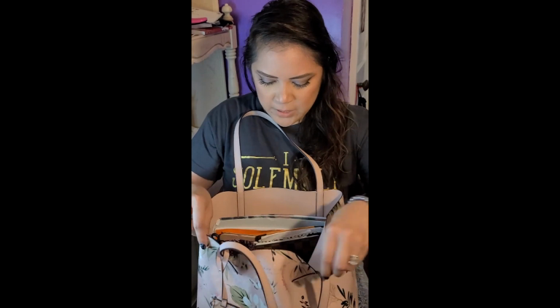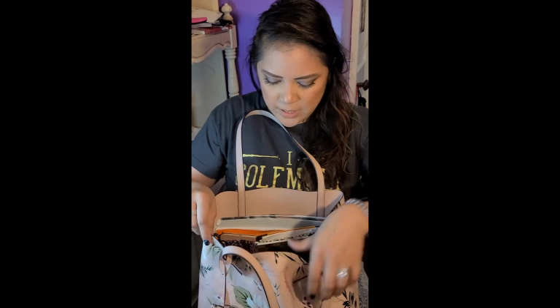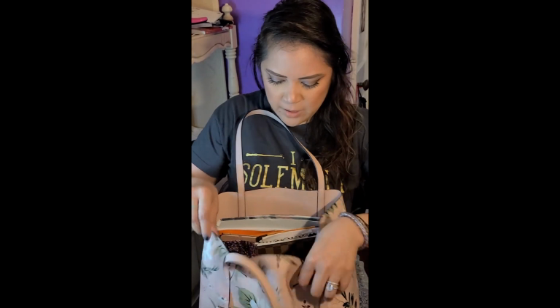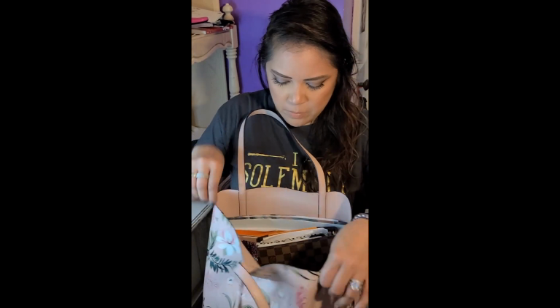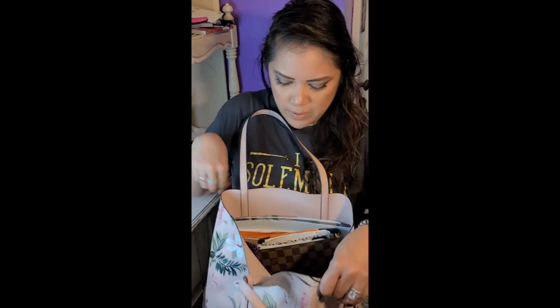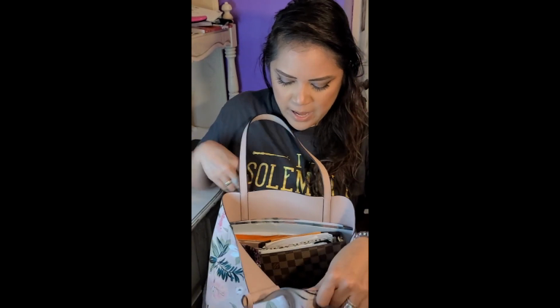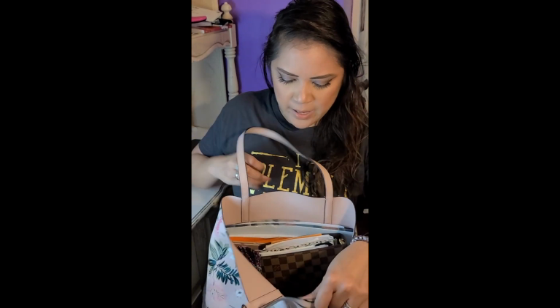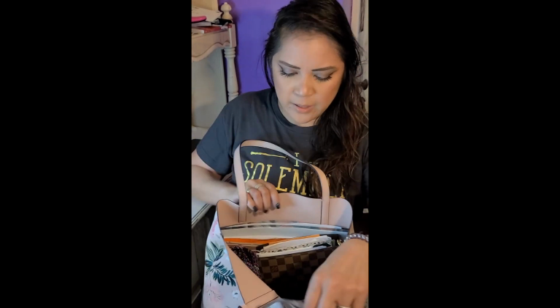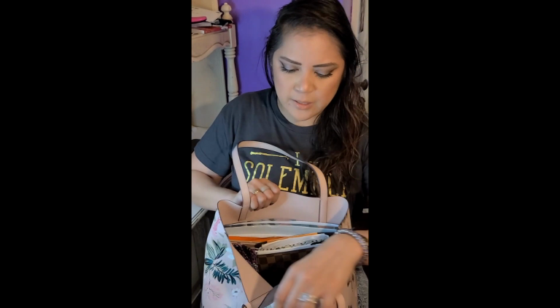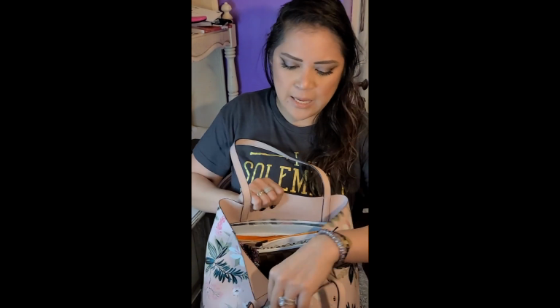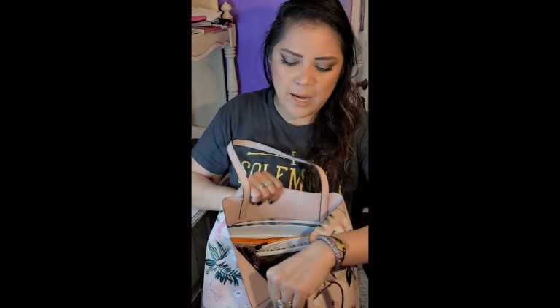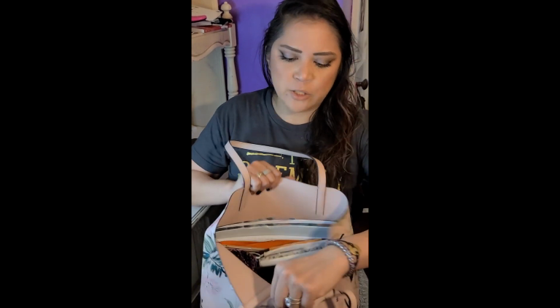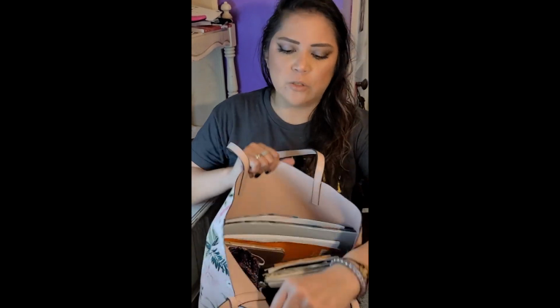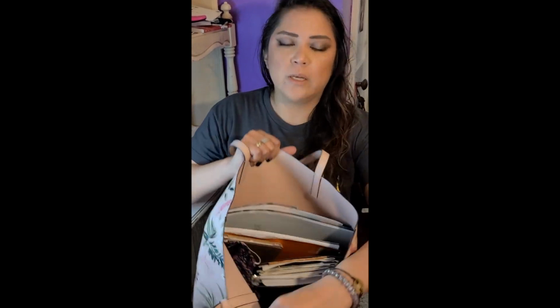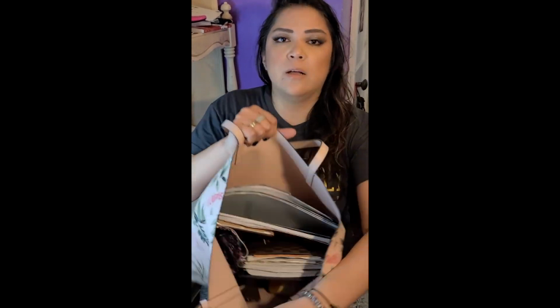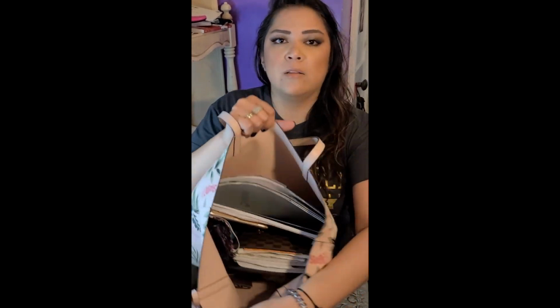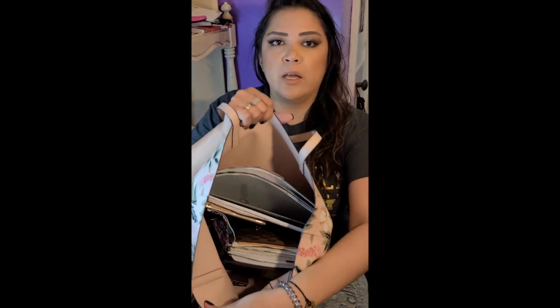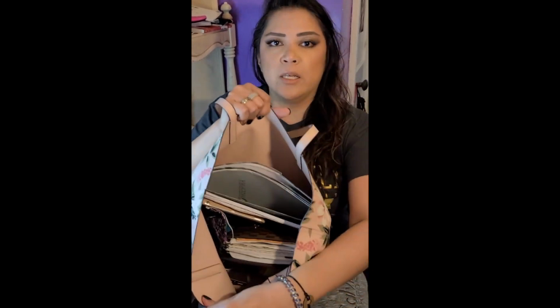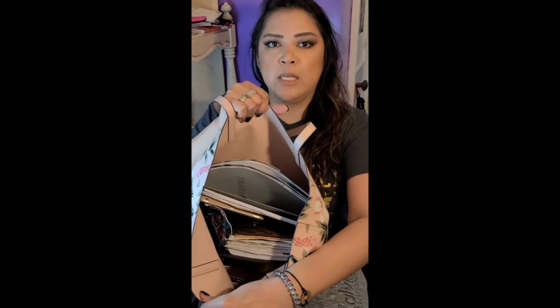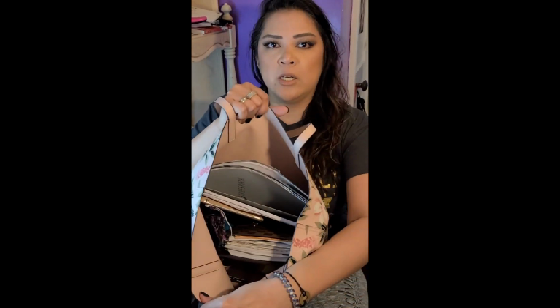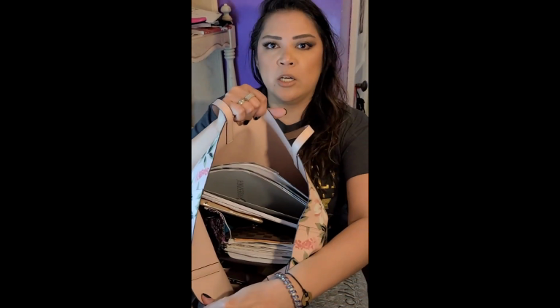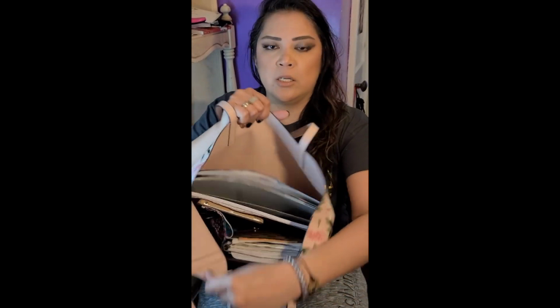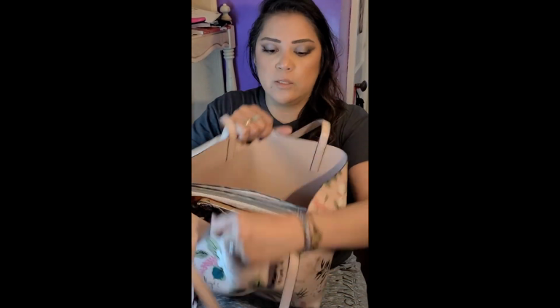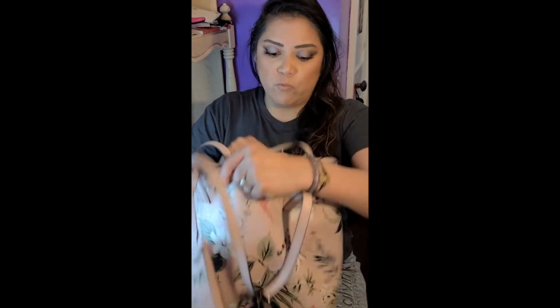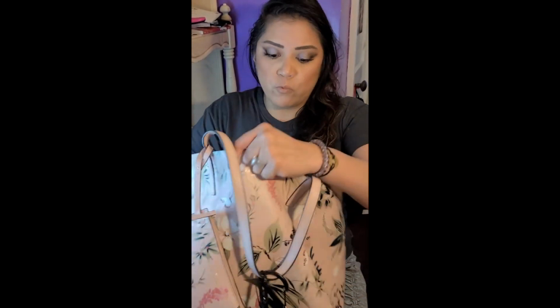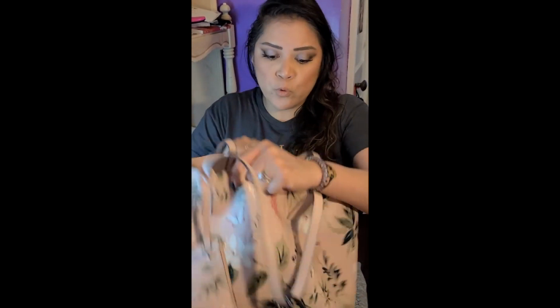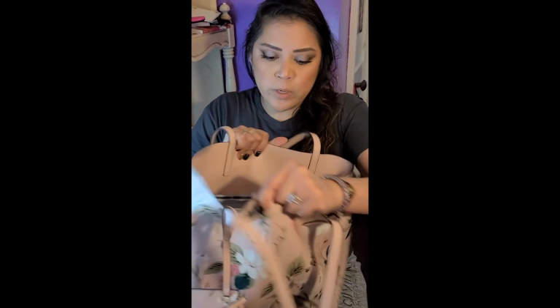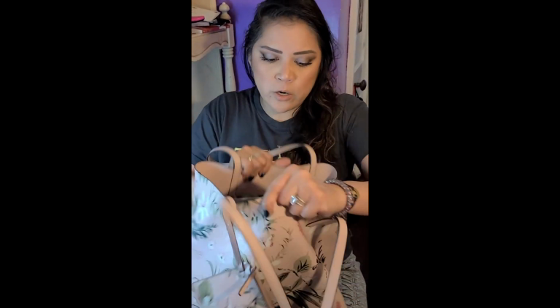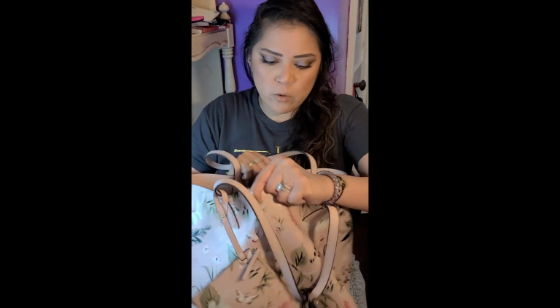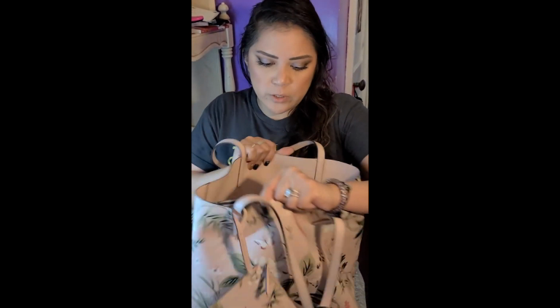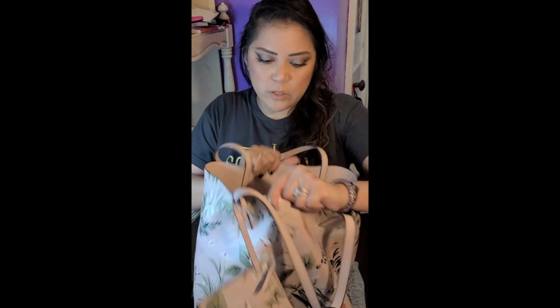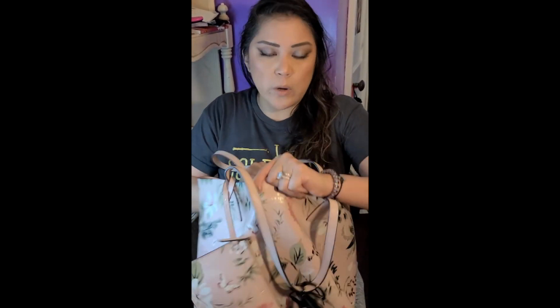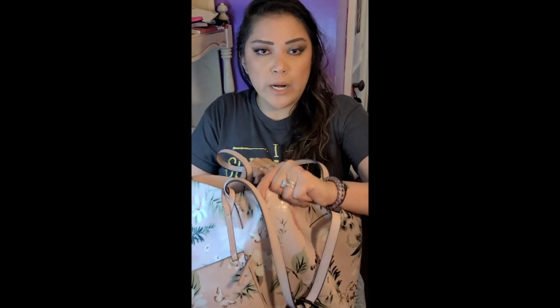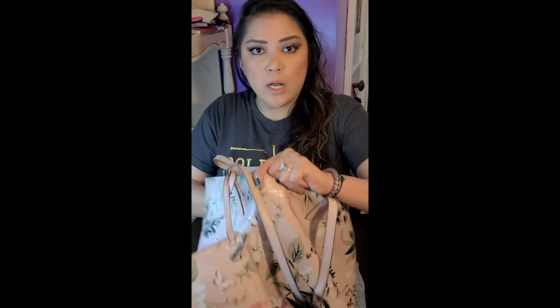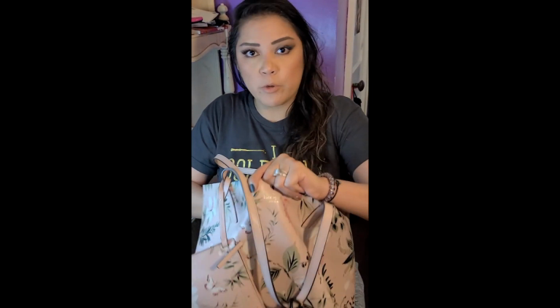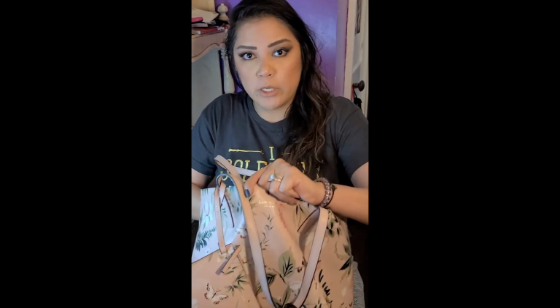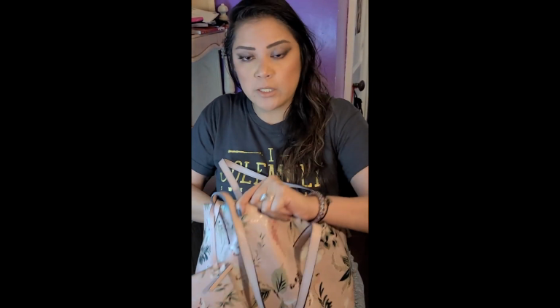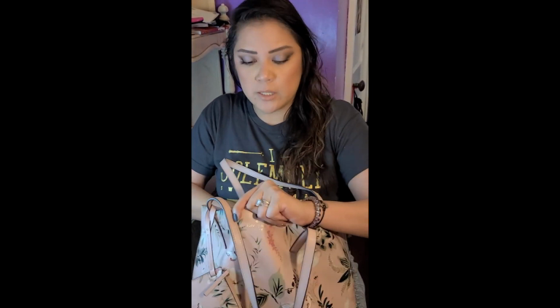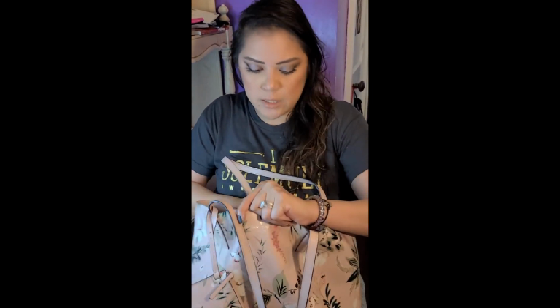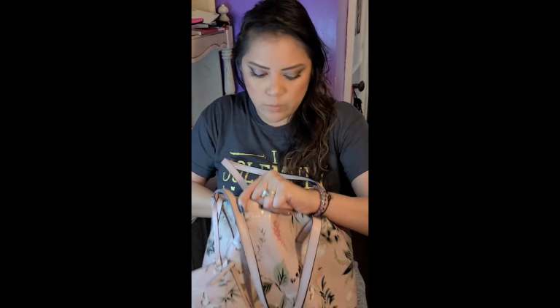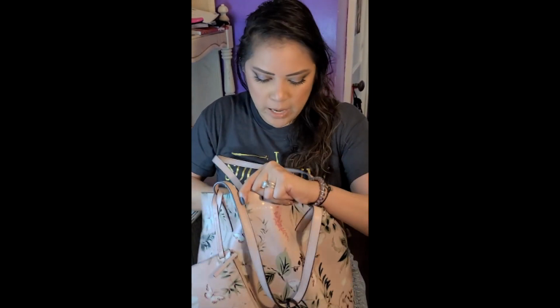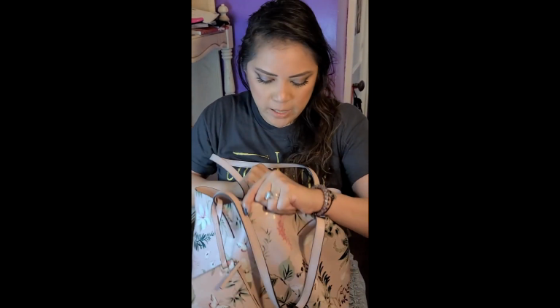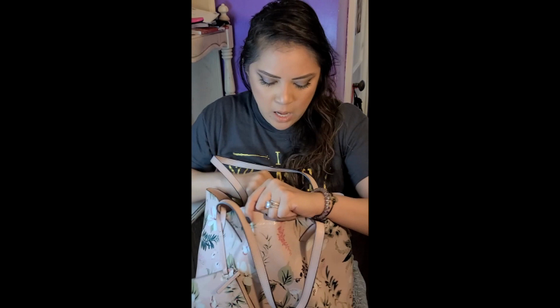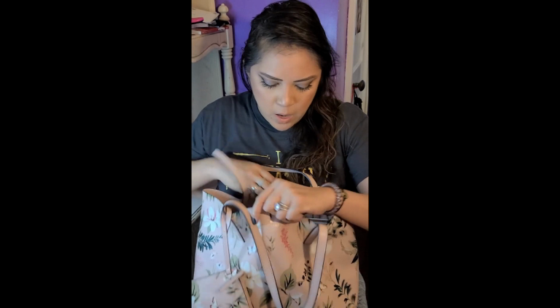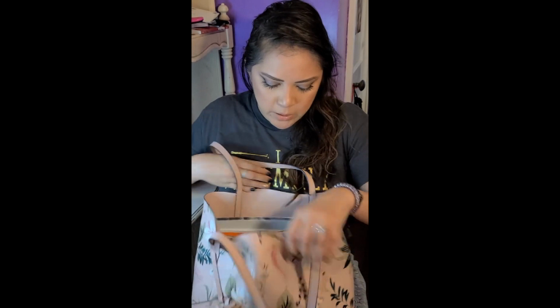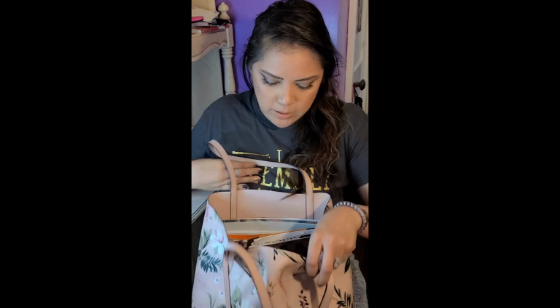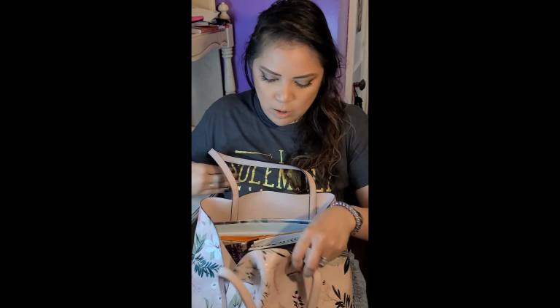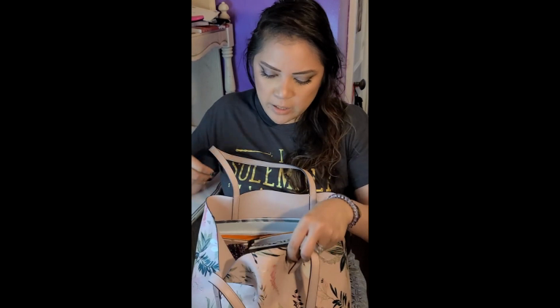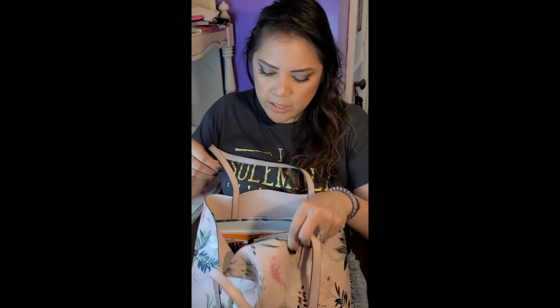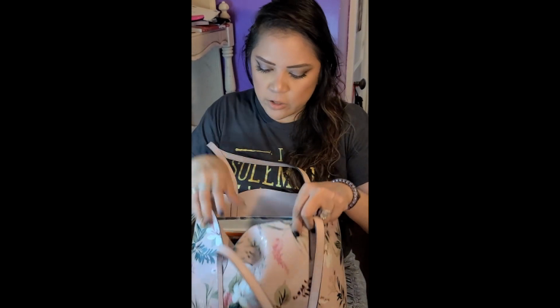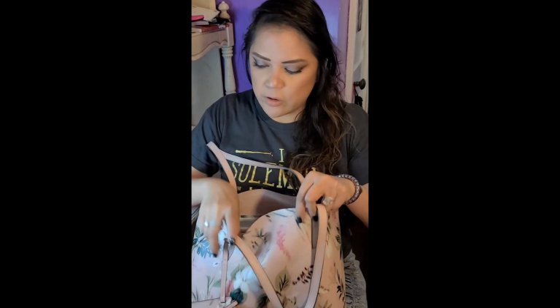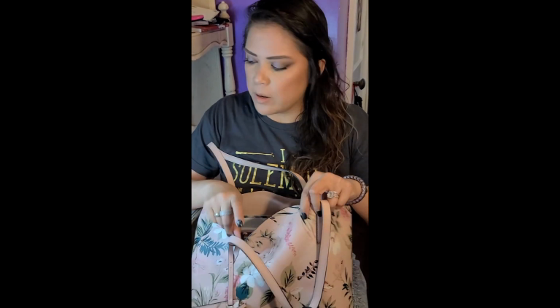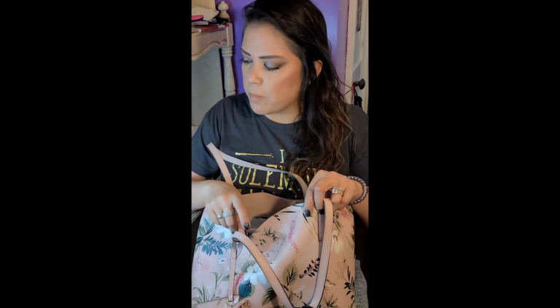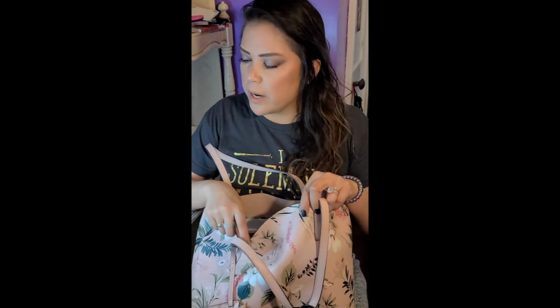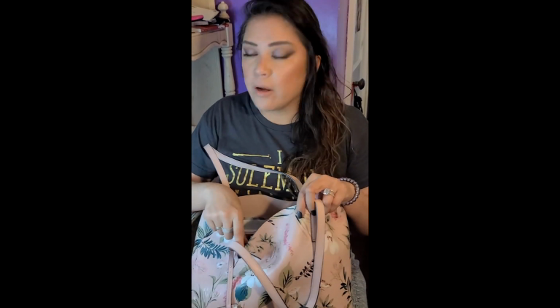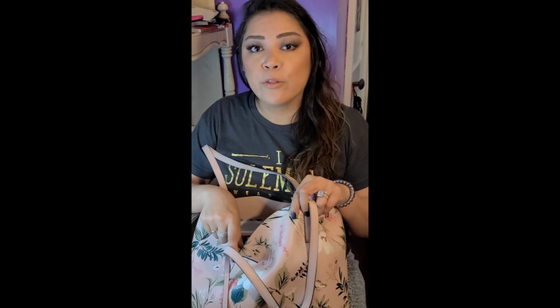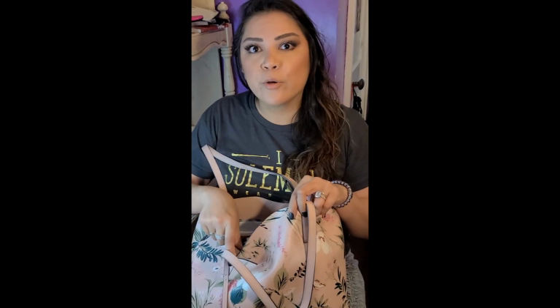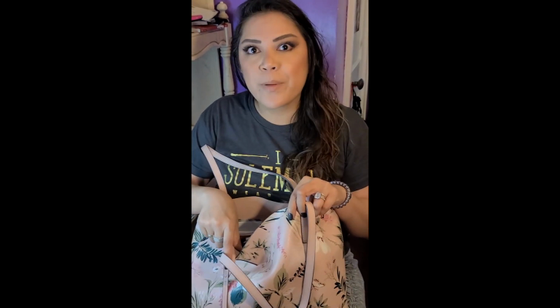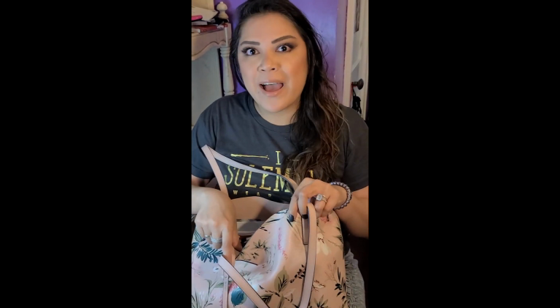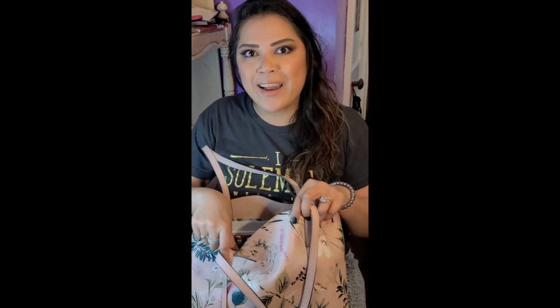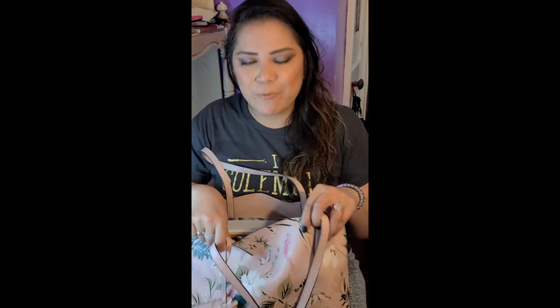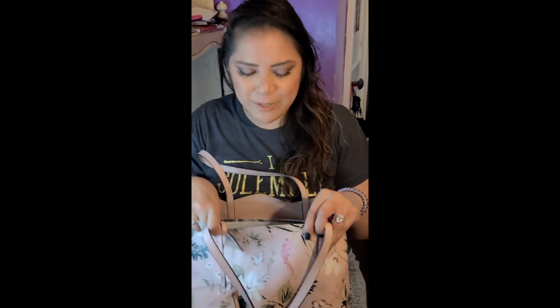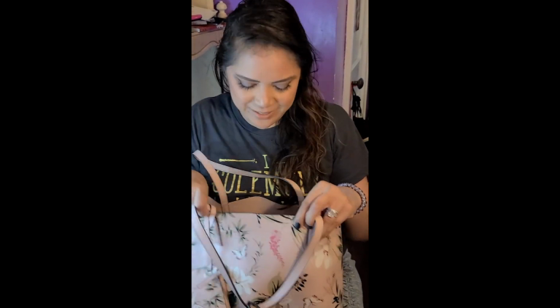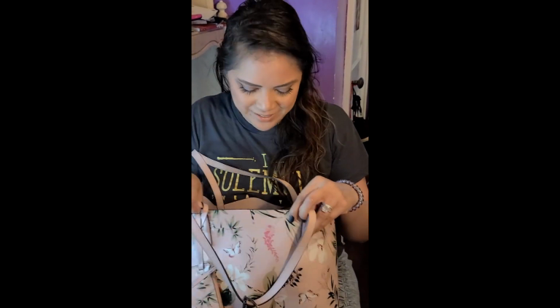The inside of the bag is actually a lot neater and roomier, which is why I upgraded to this bag — it's a lot neater than my other bag was.